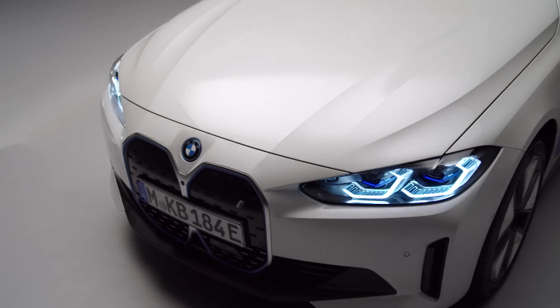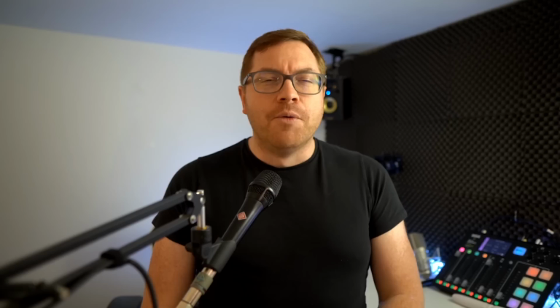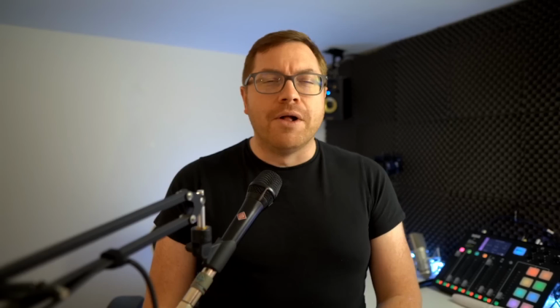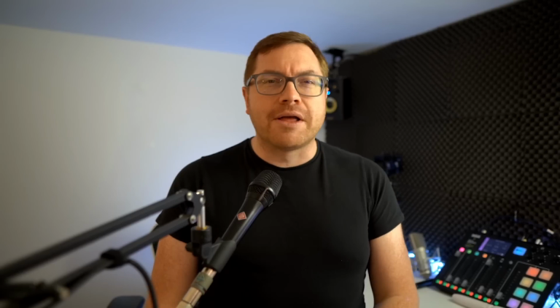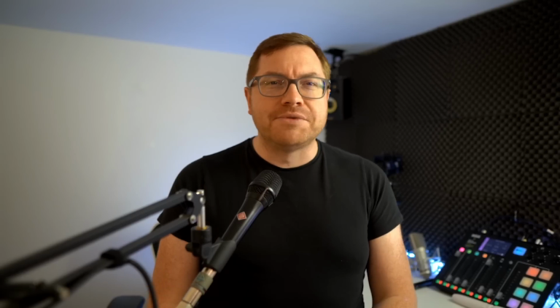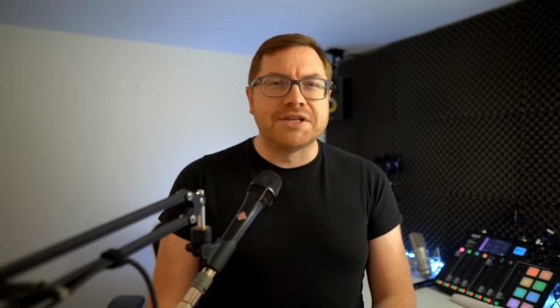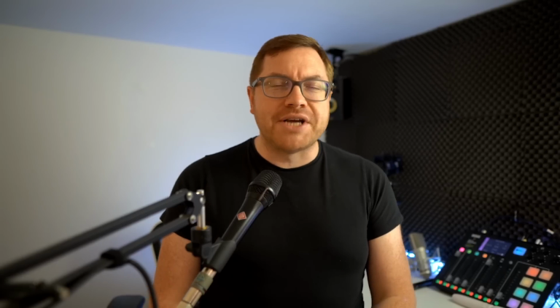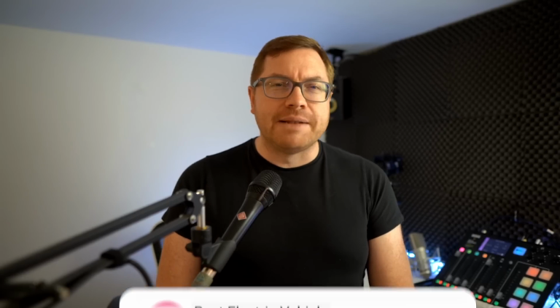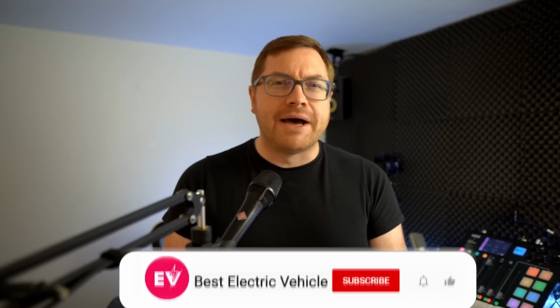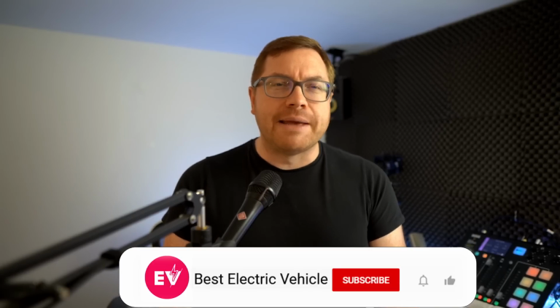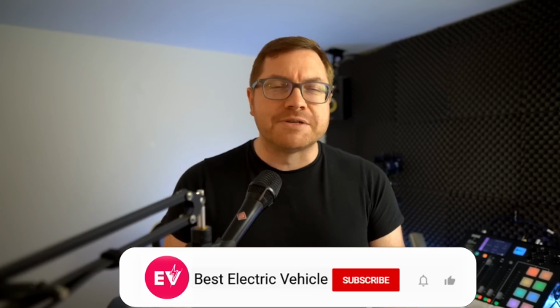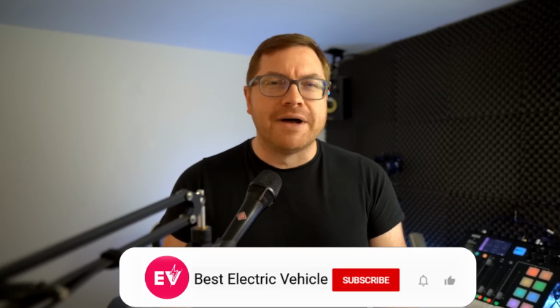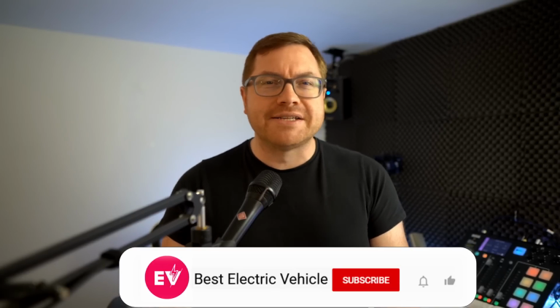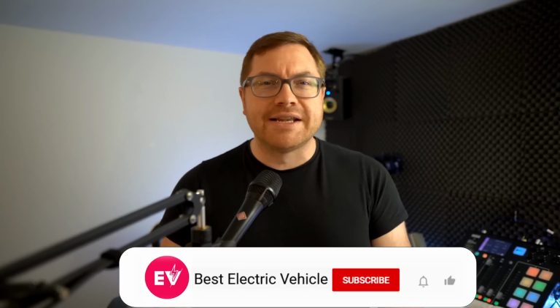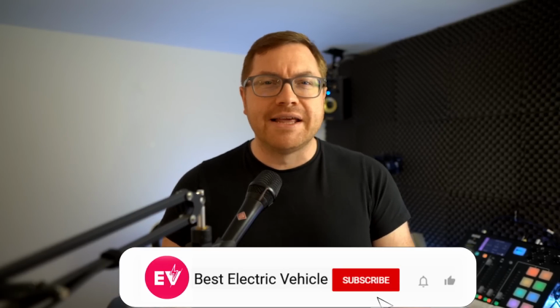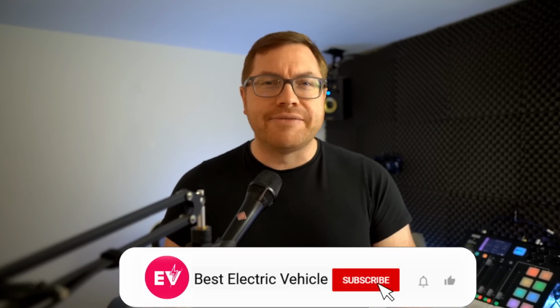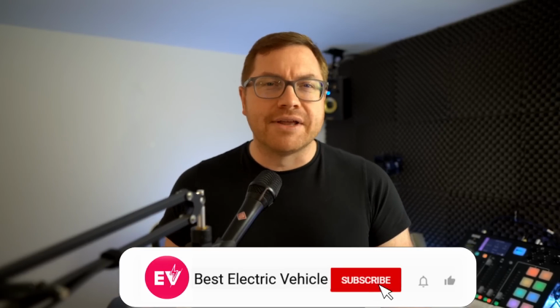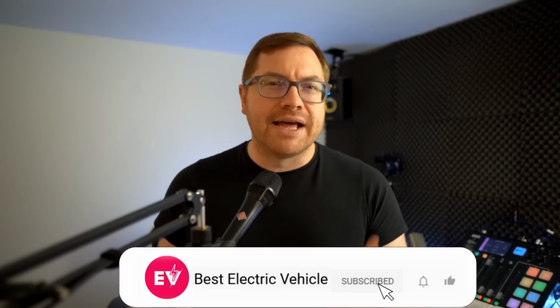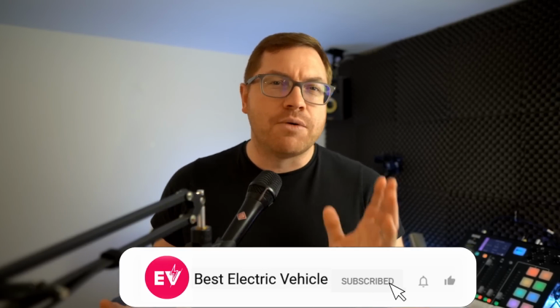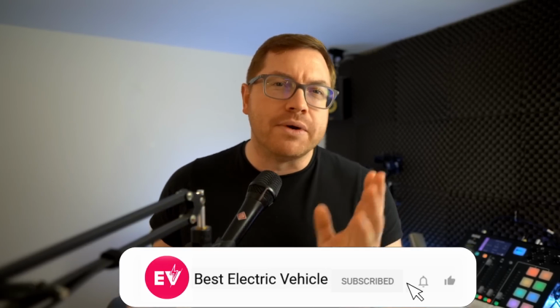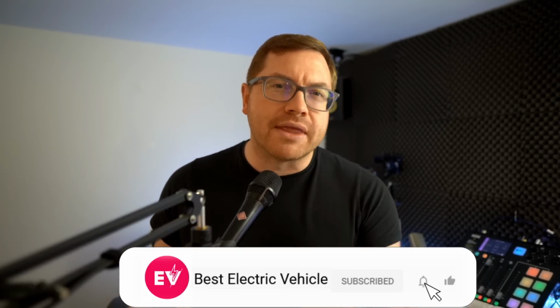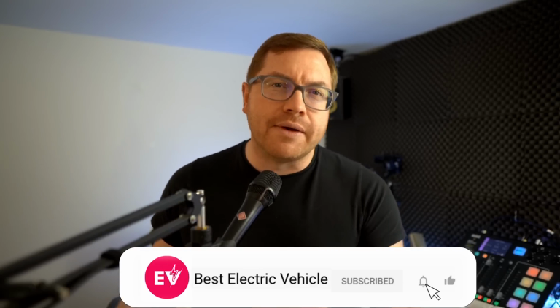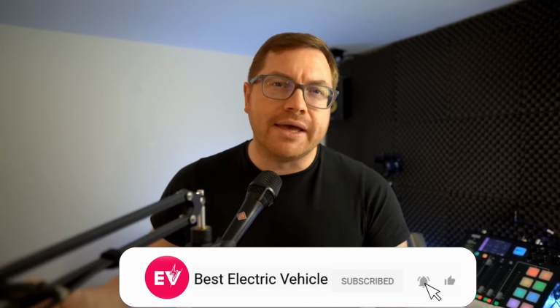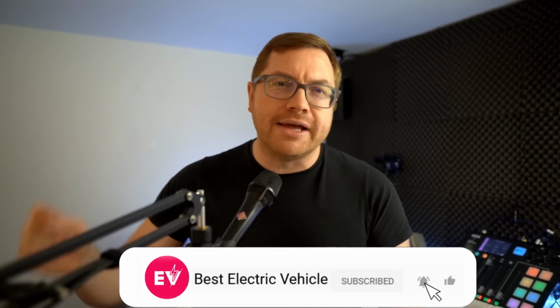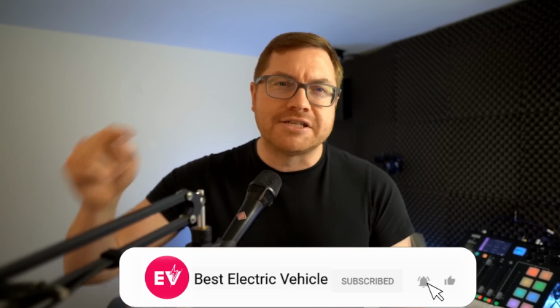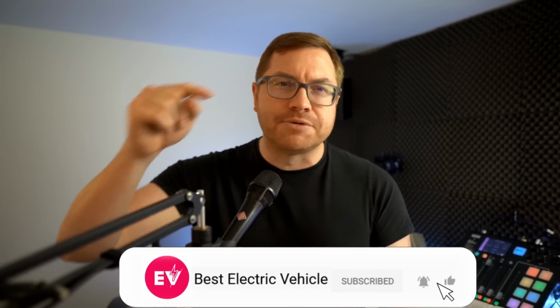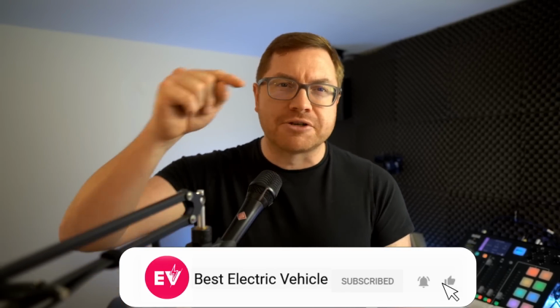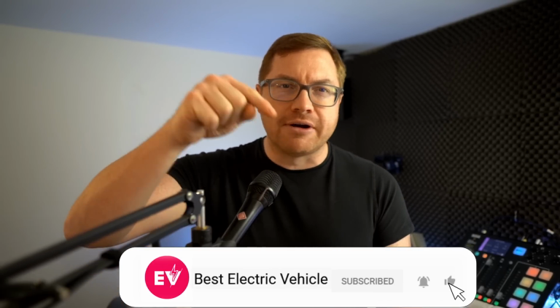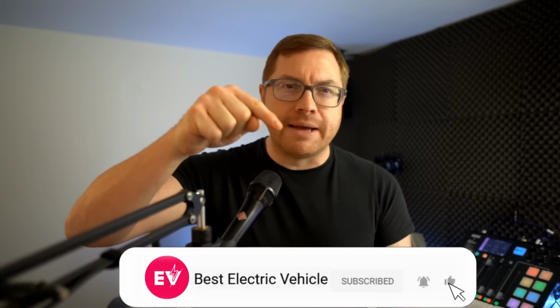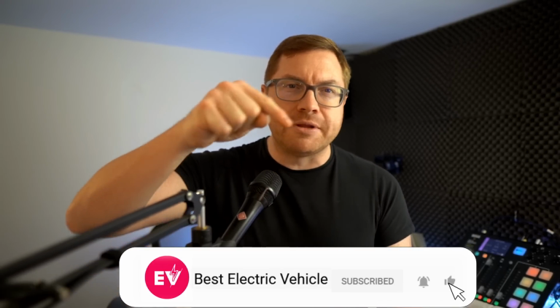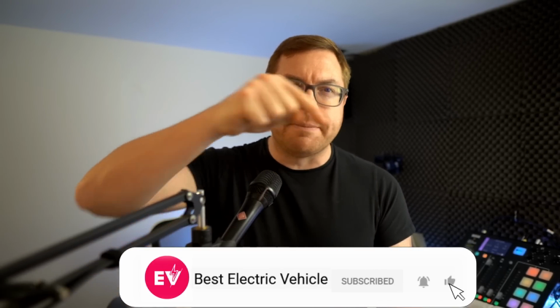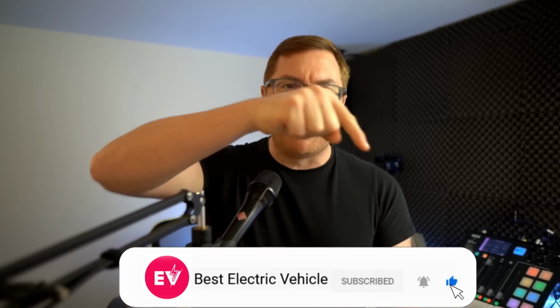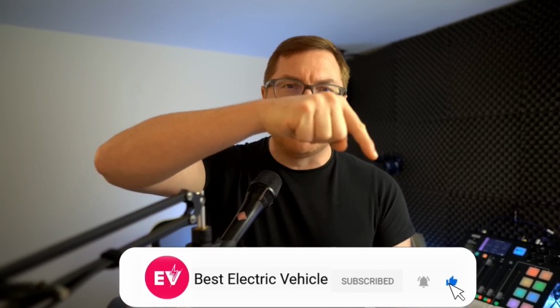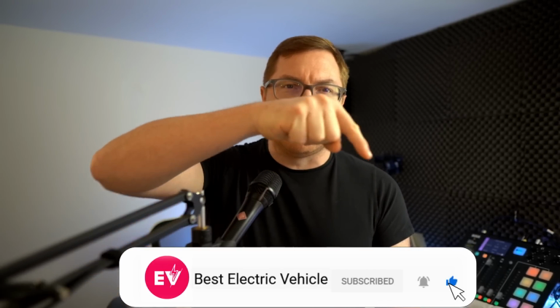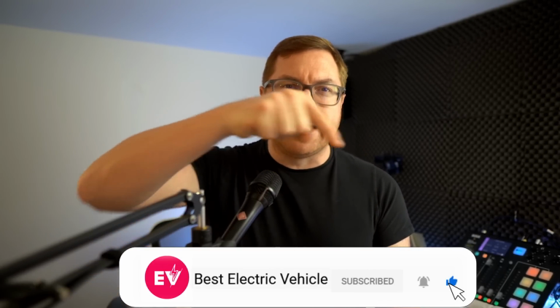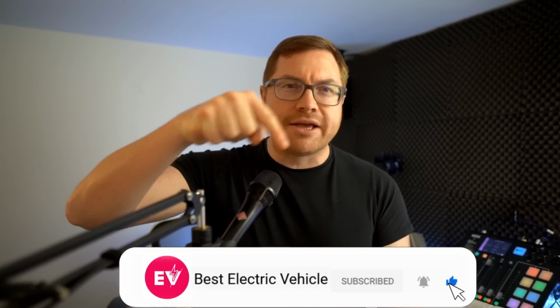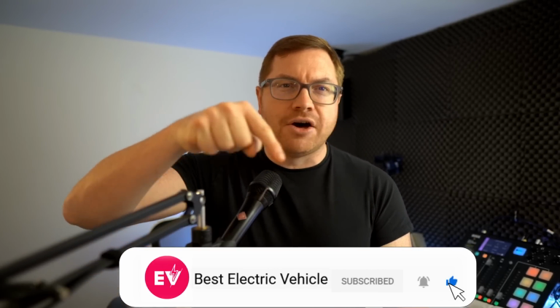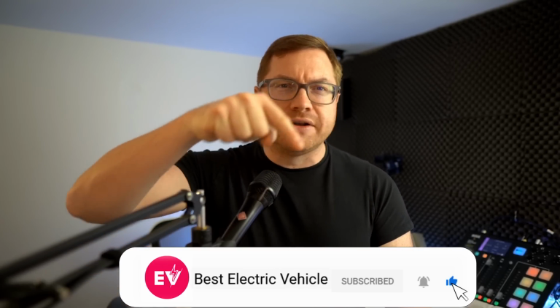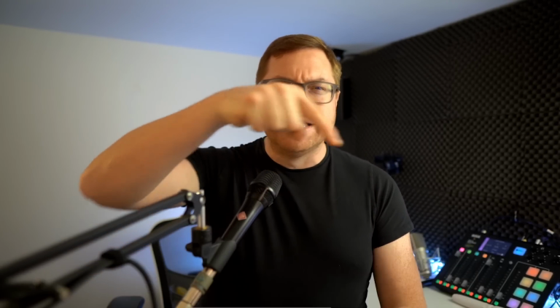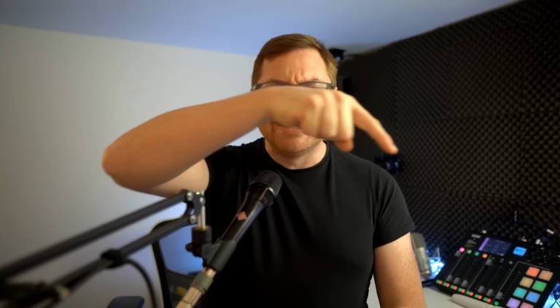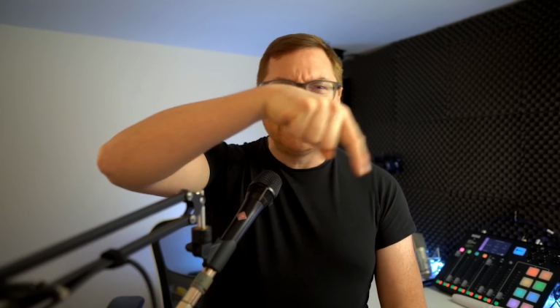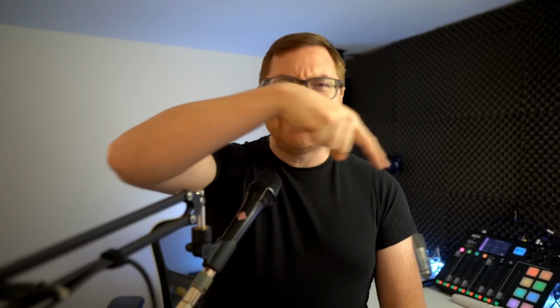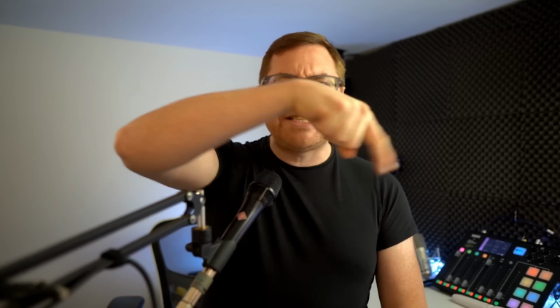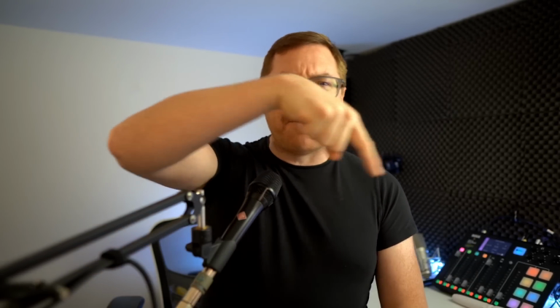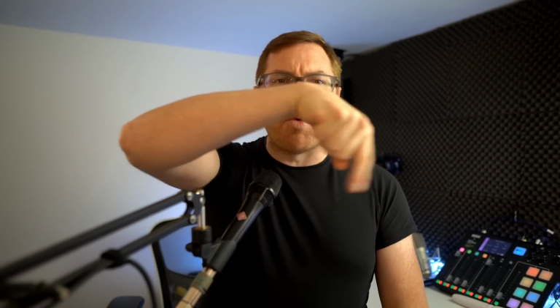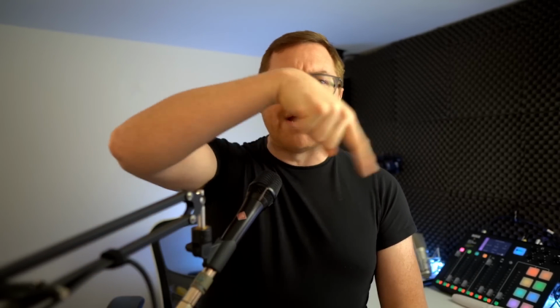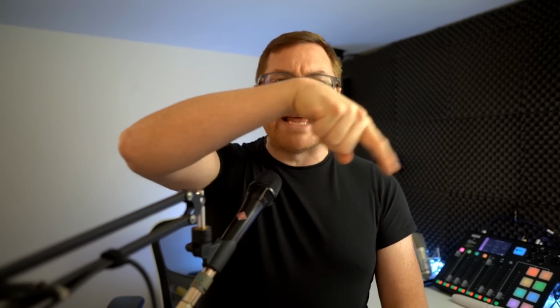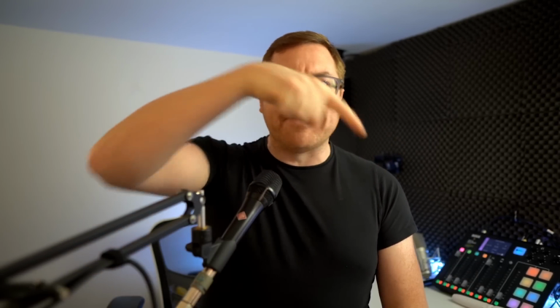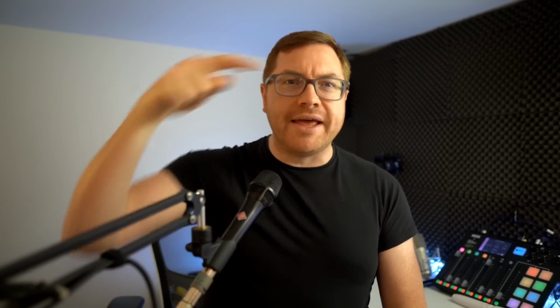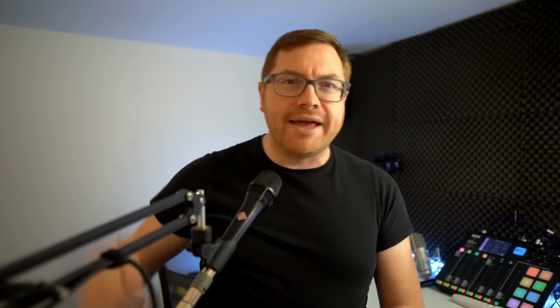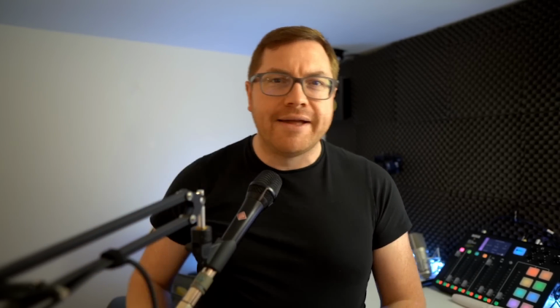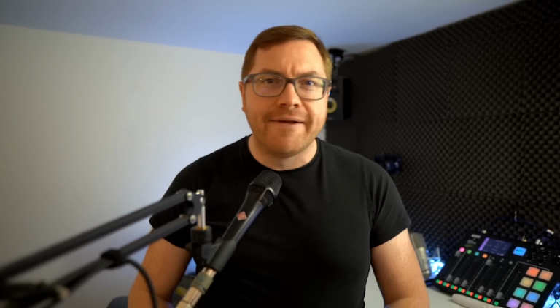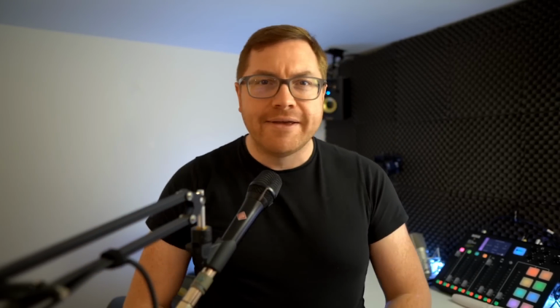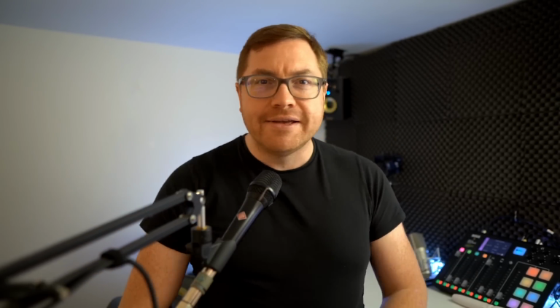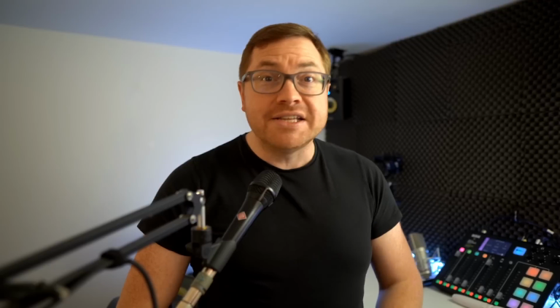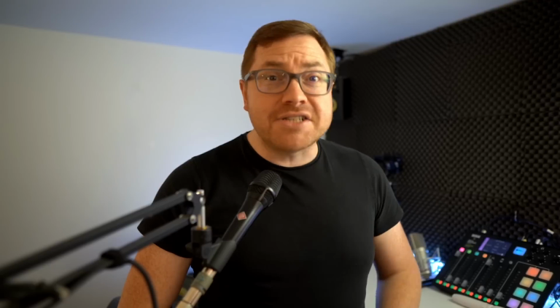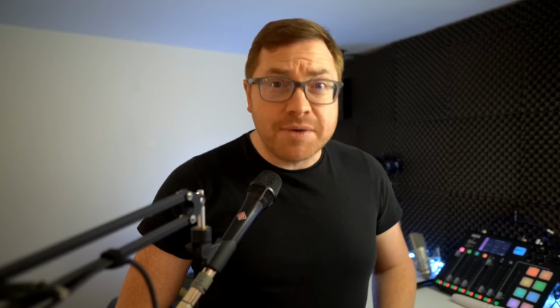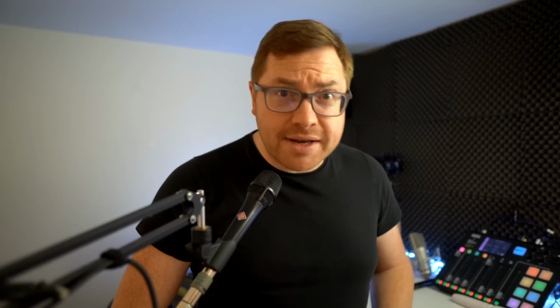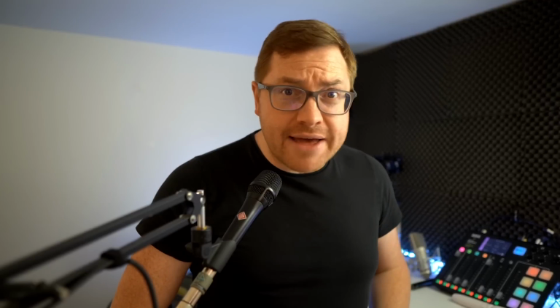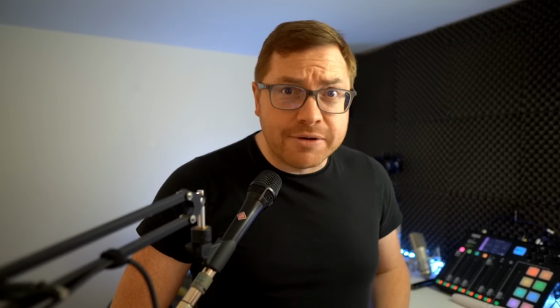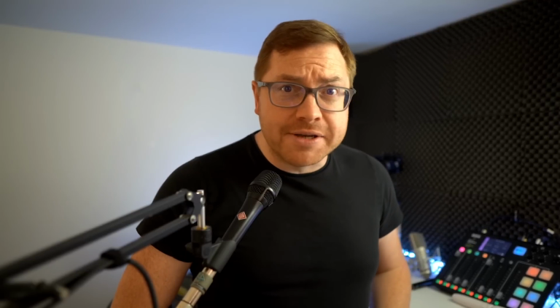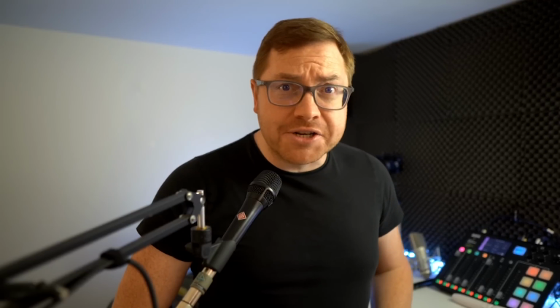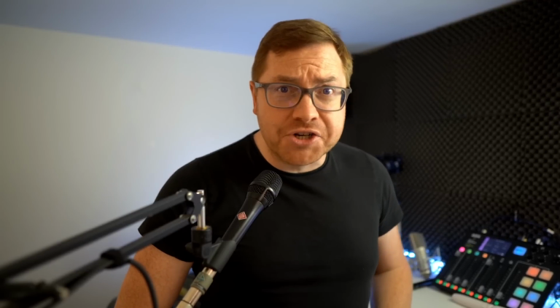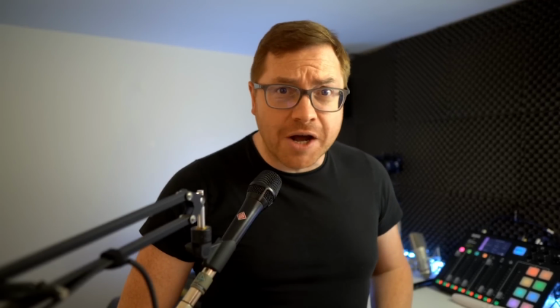Welcome to the channel. My name is Martin Lee. If you like what we do here, hit subscribe and the bell icon somewhere down here so you never miss a show.